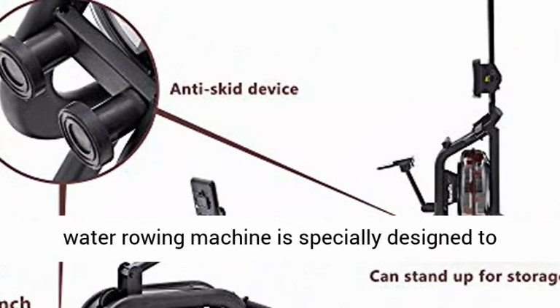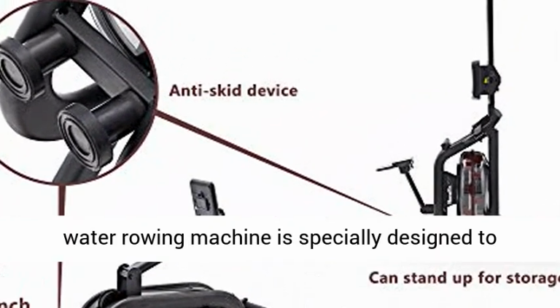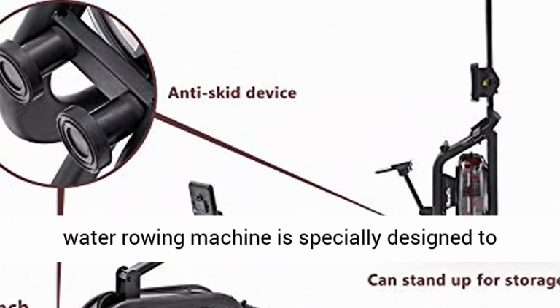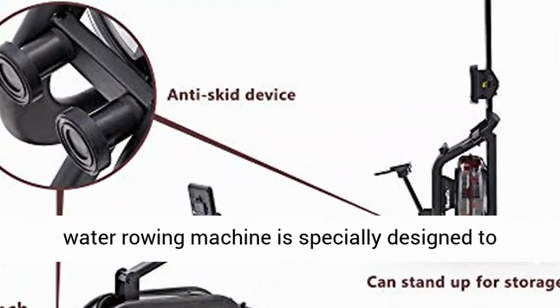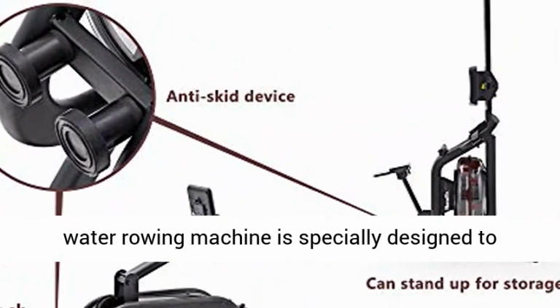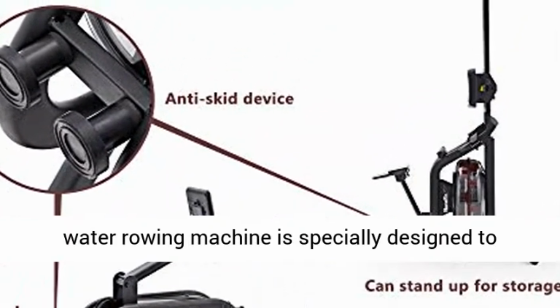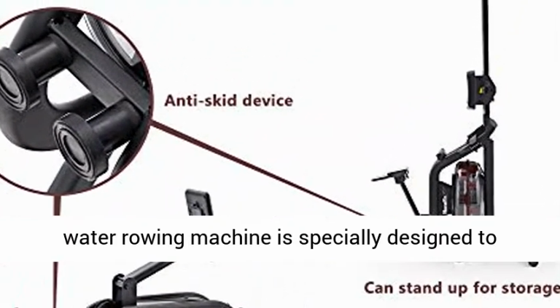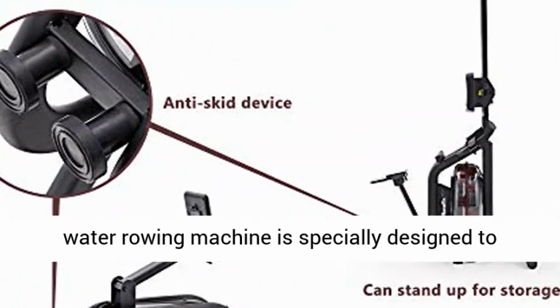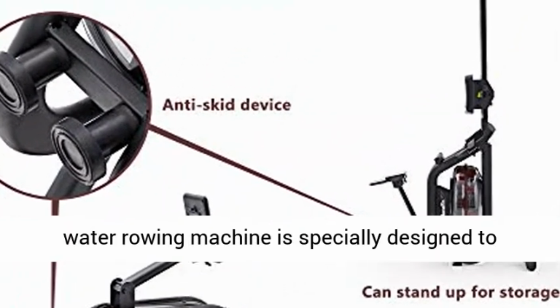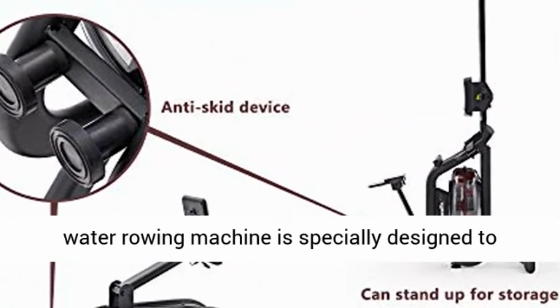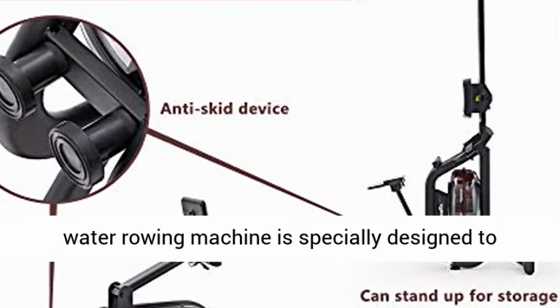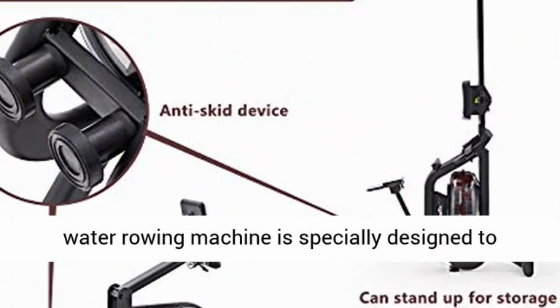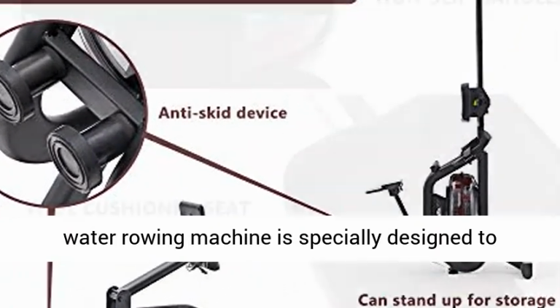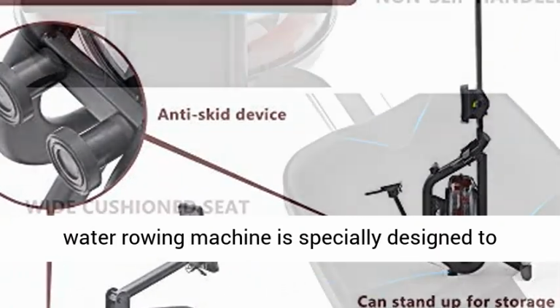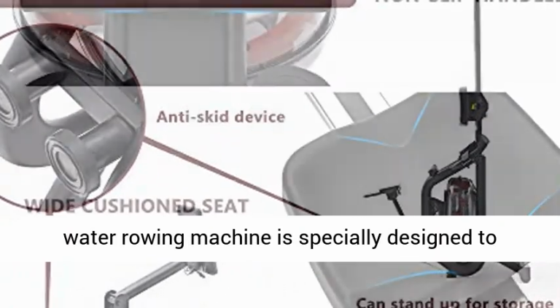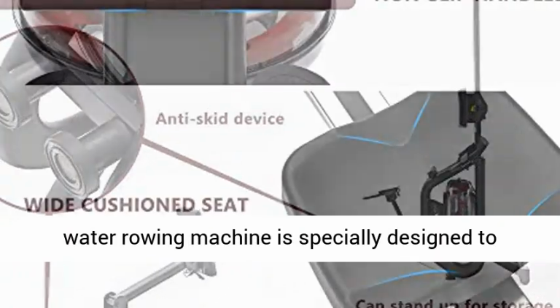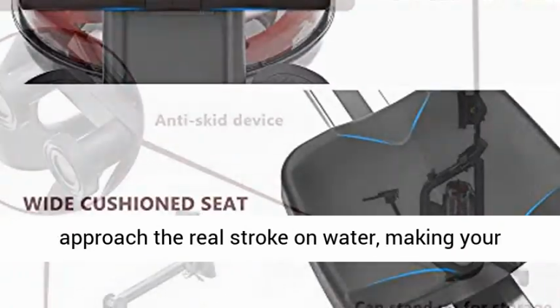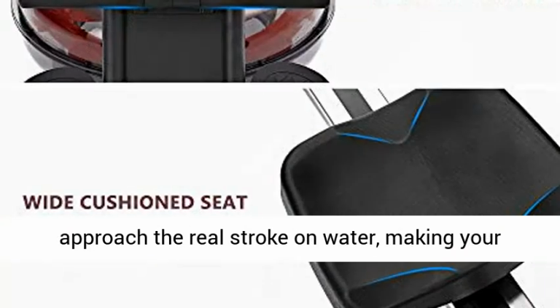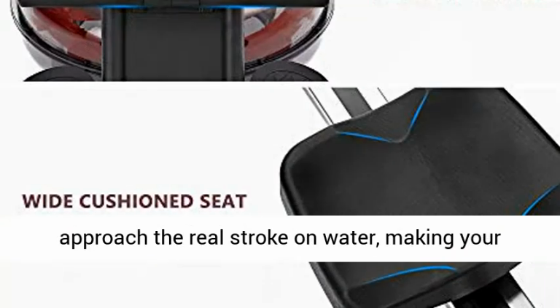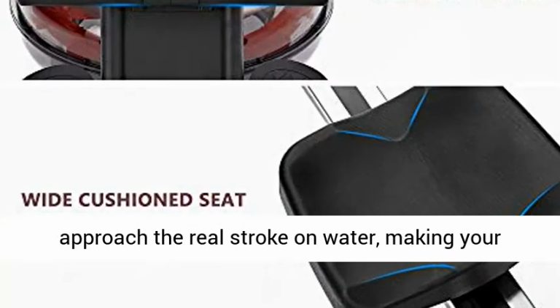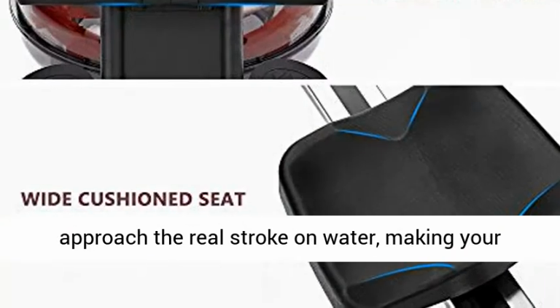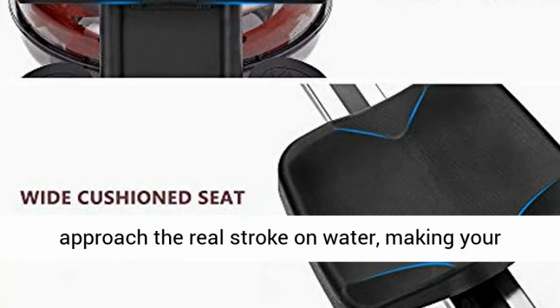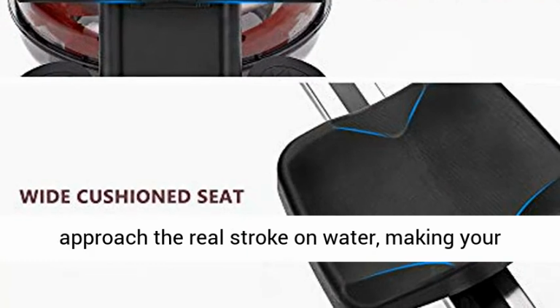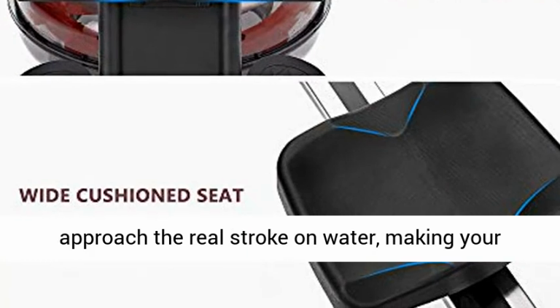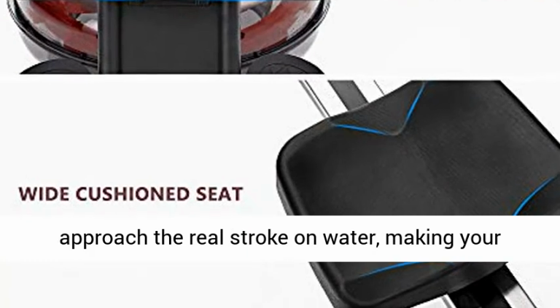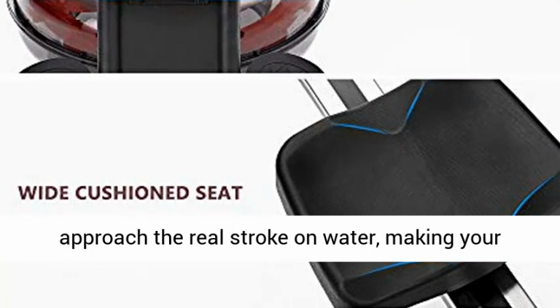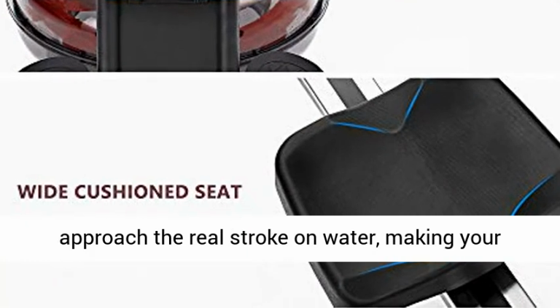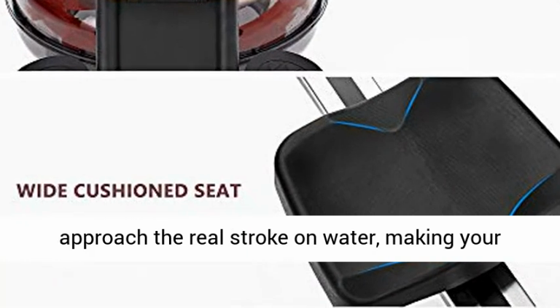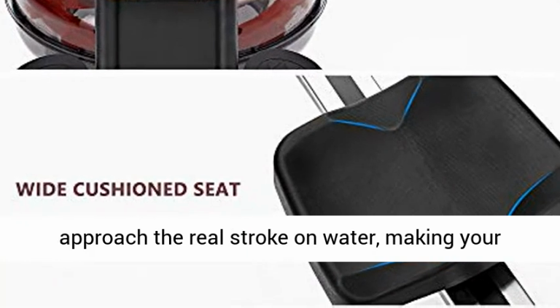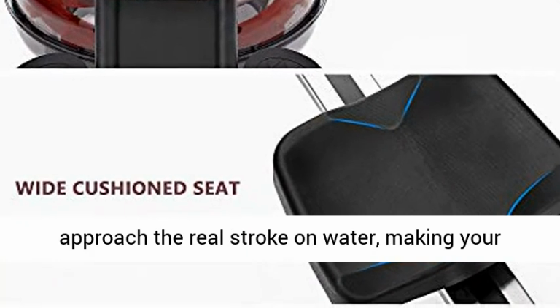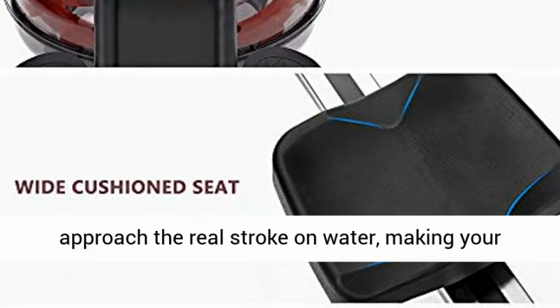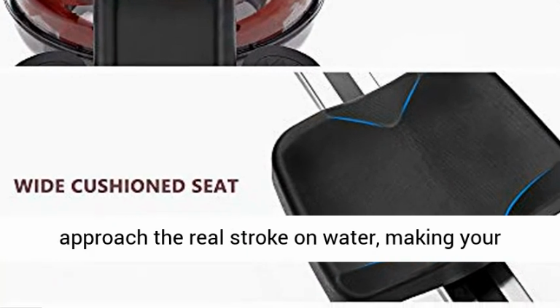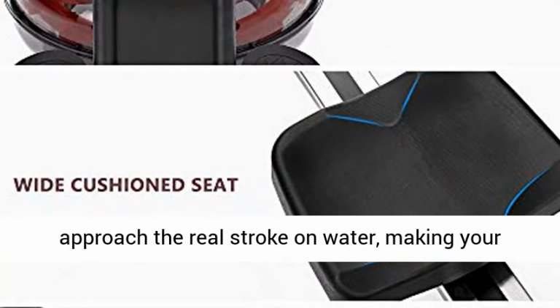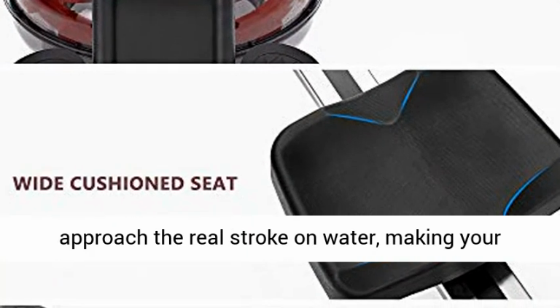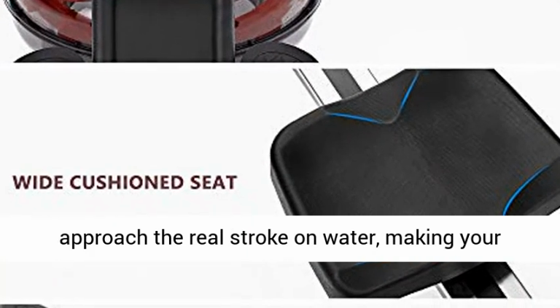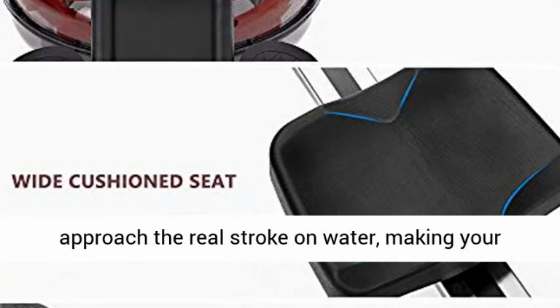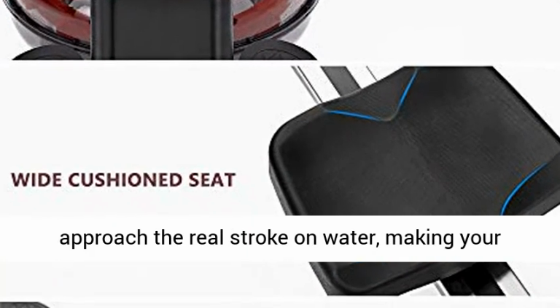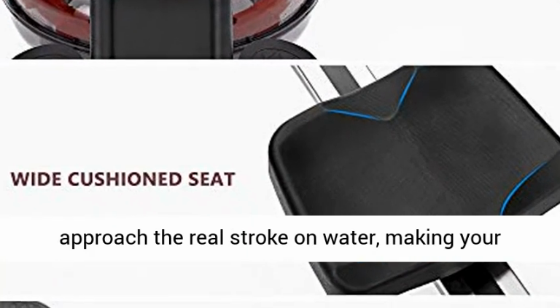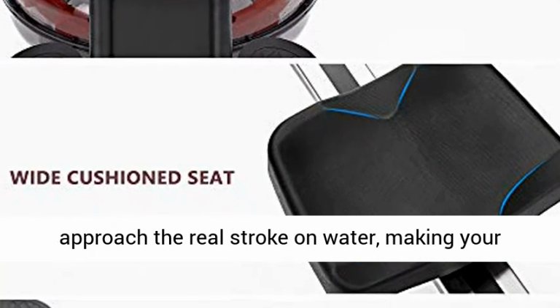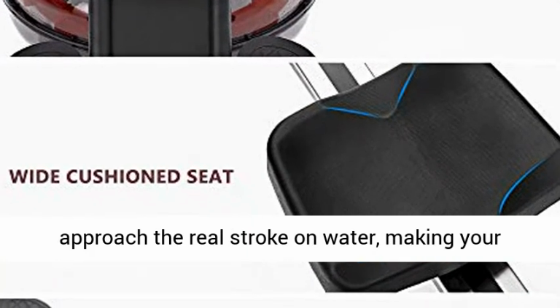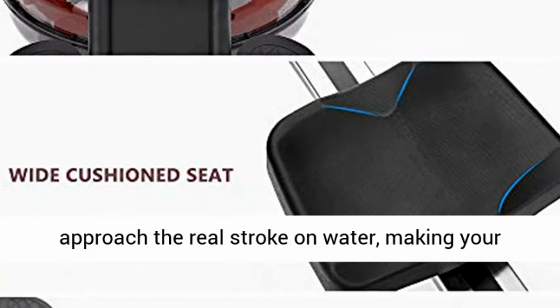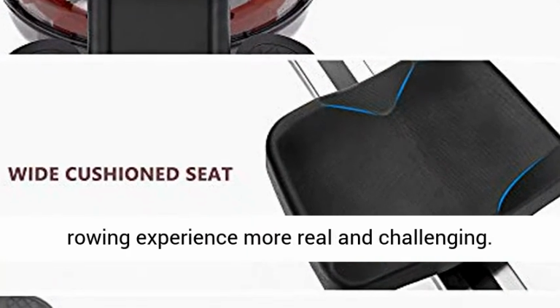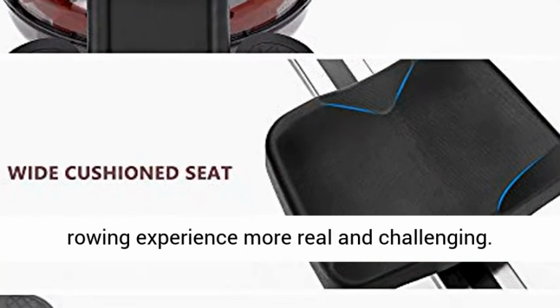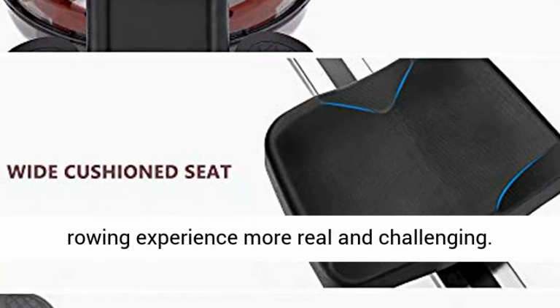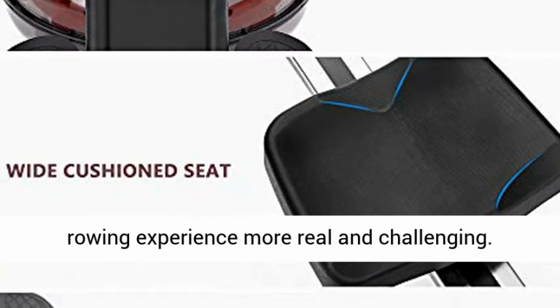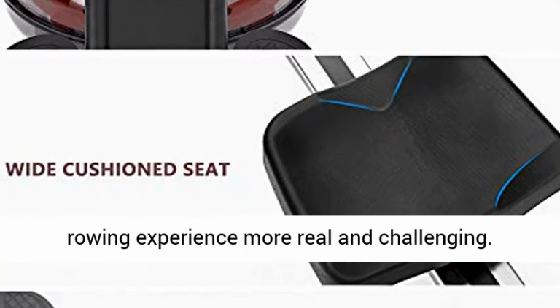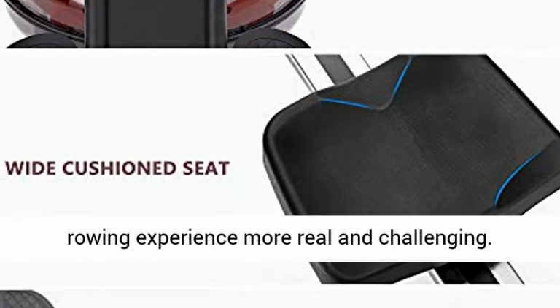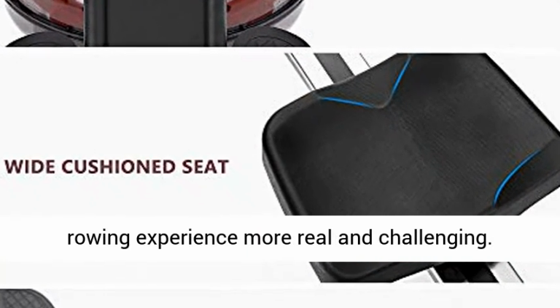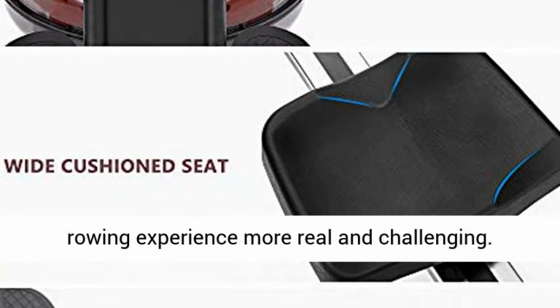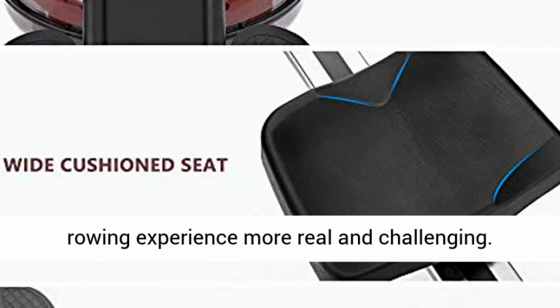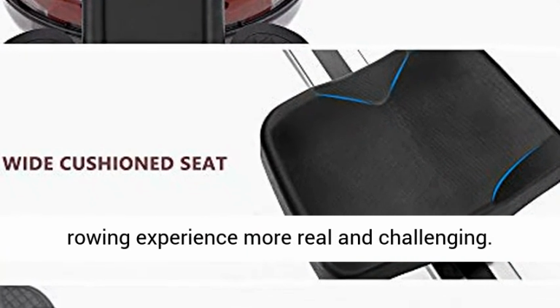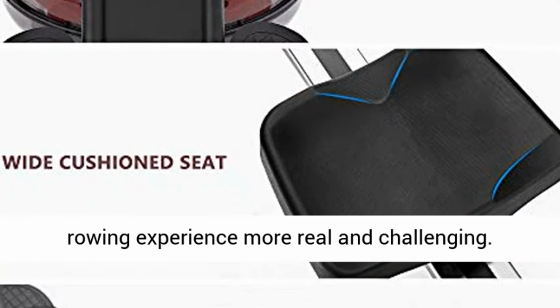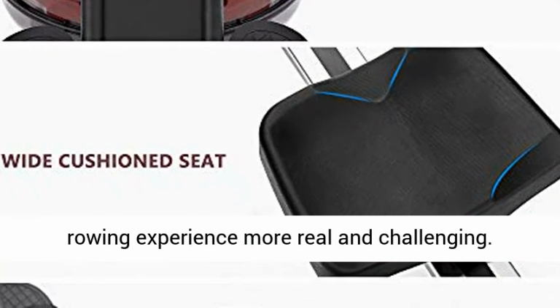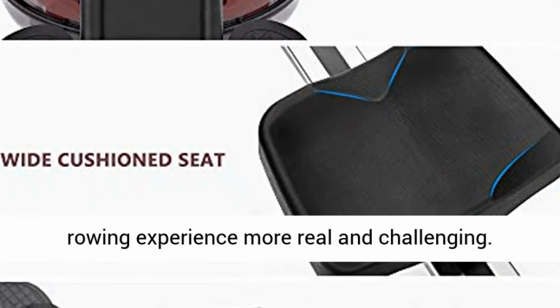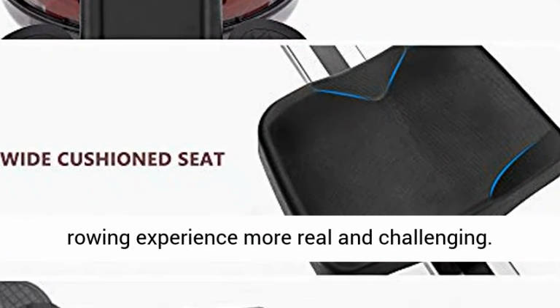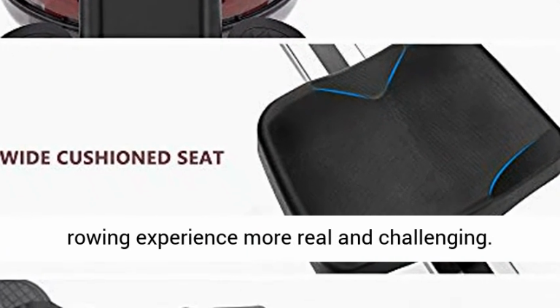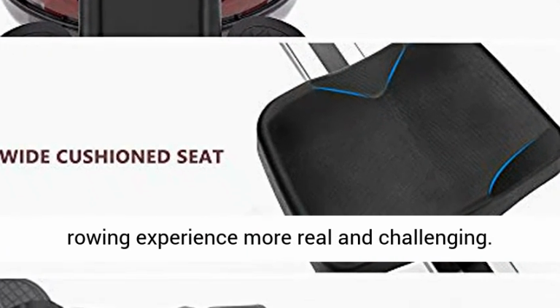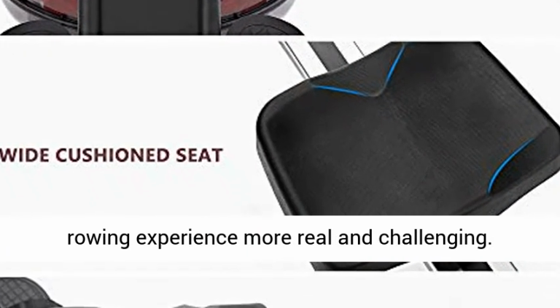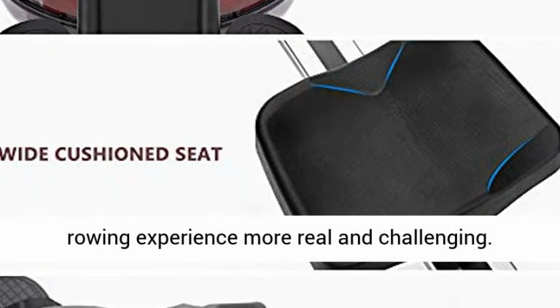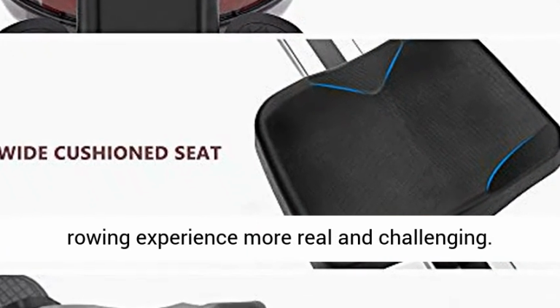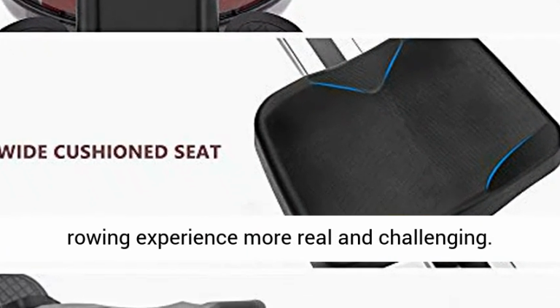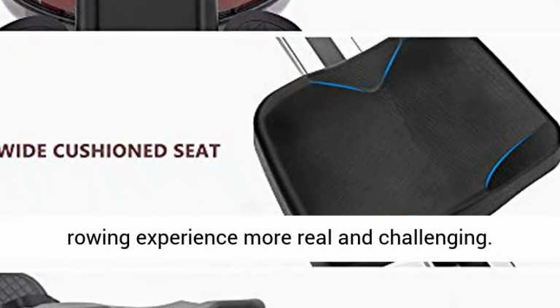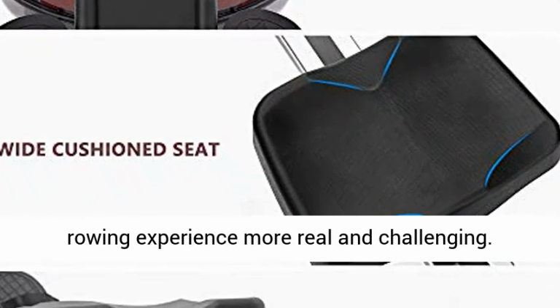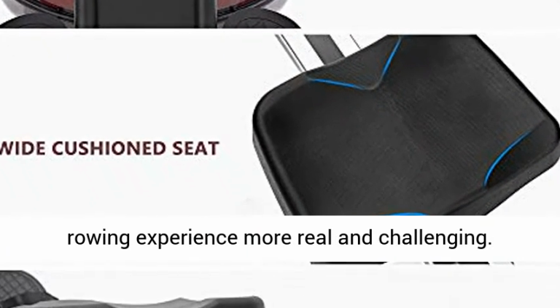Water Resistance: the House Fit Water Rowing Machine is specially designed to approach the real stroke on water, making your rowing experience more real and challenging.